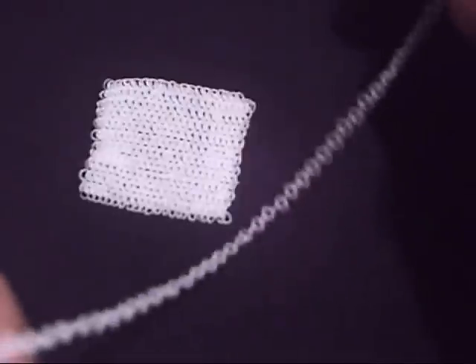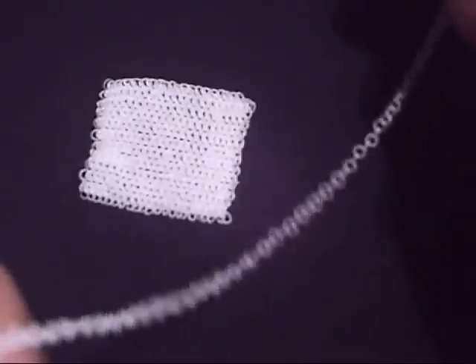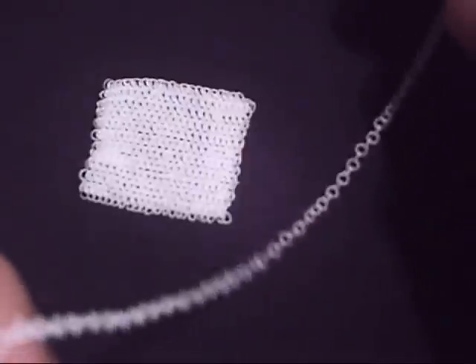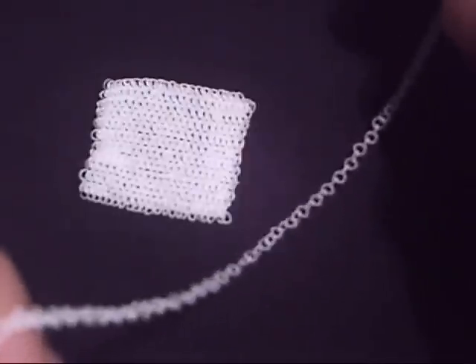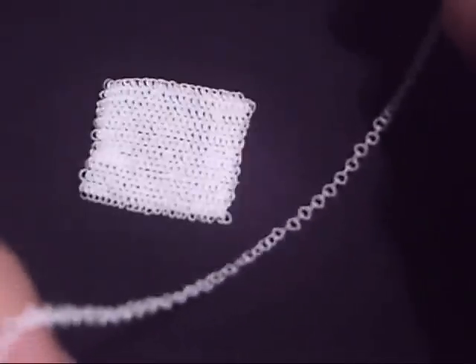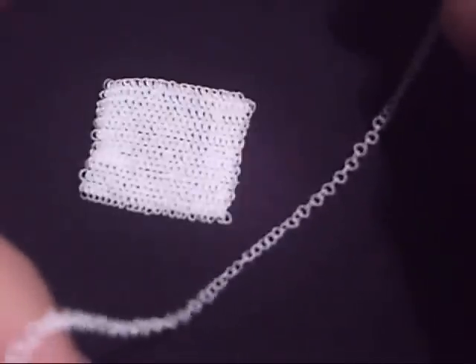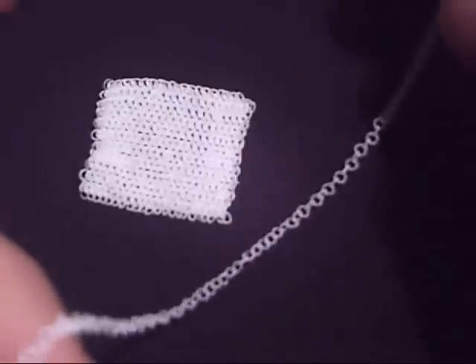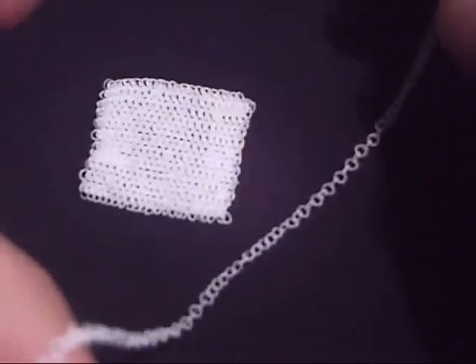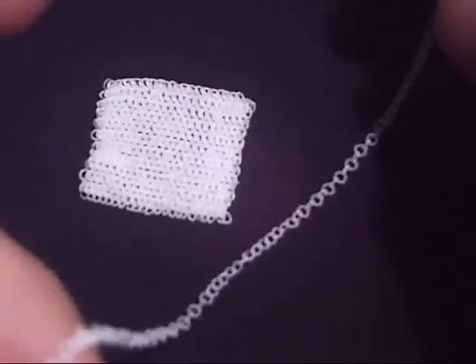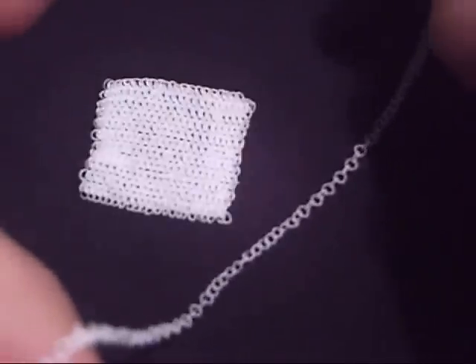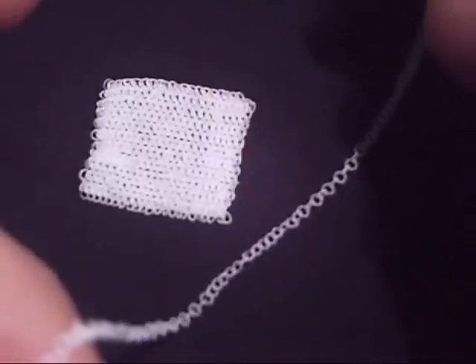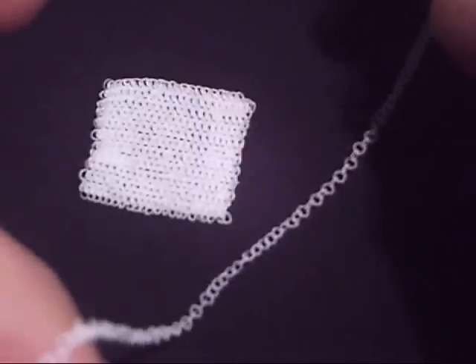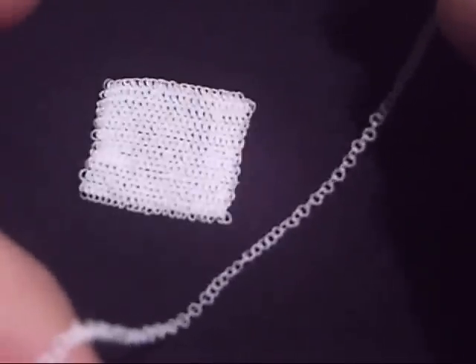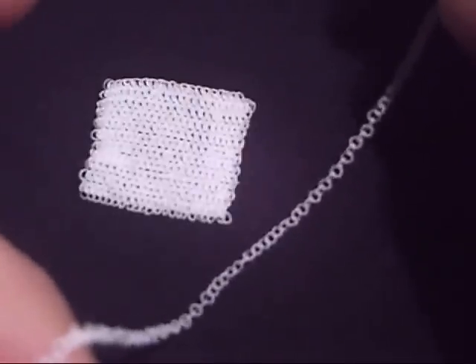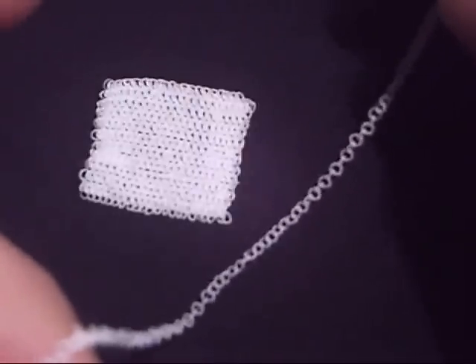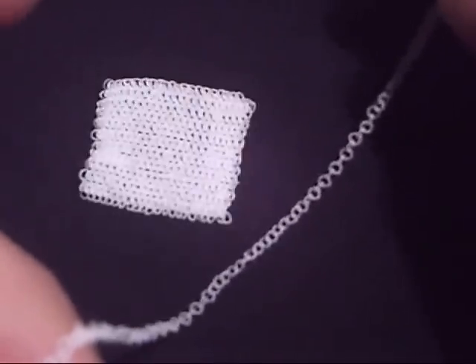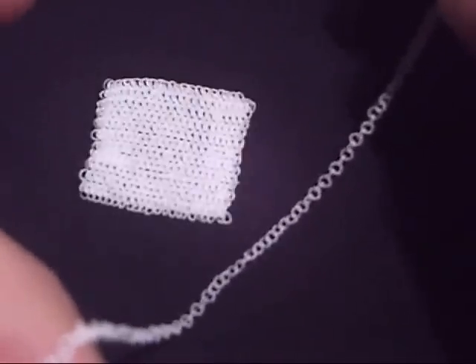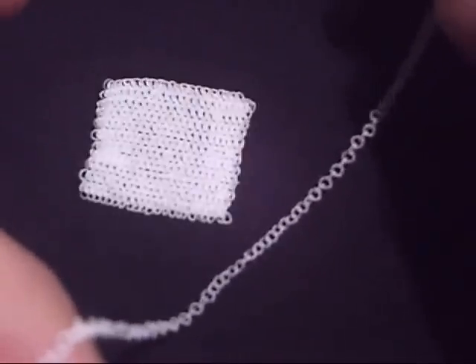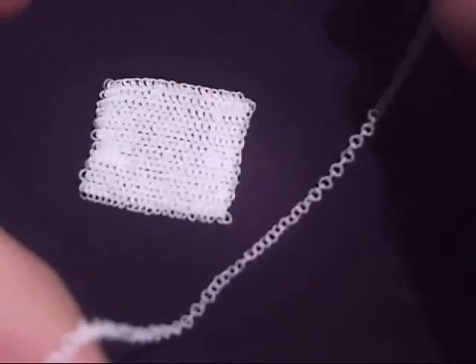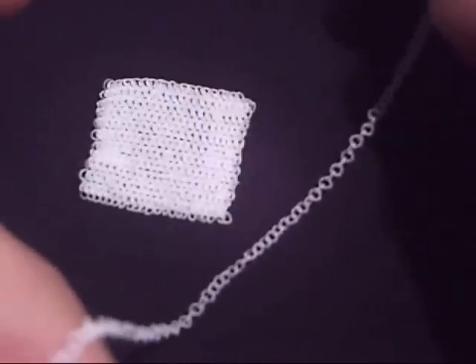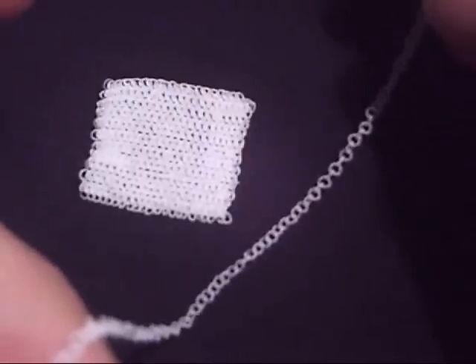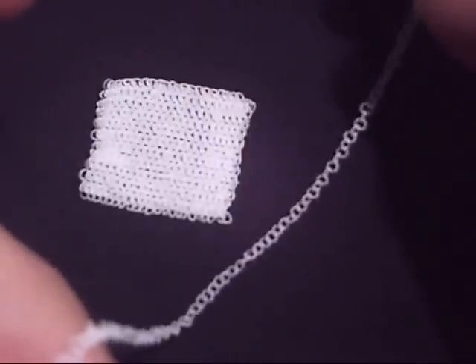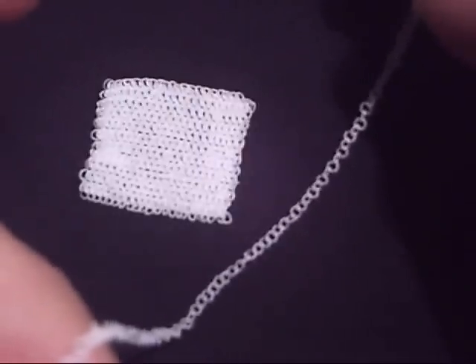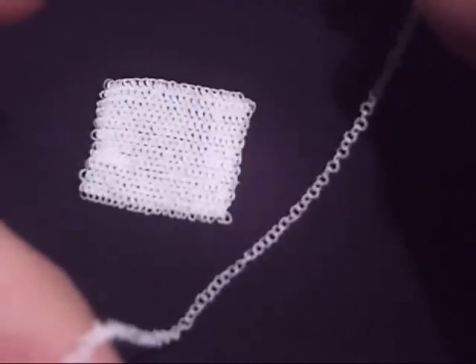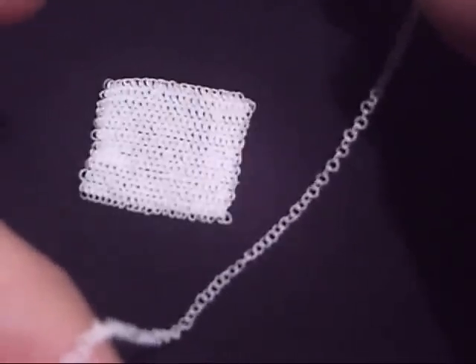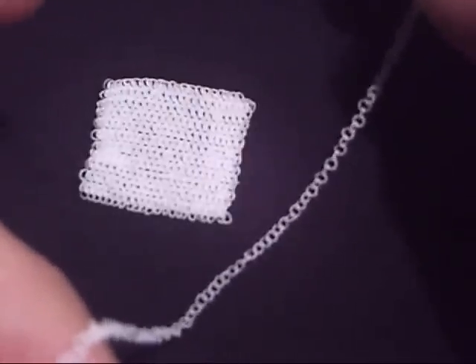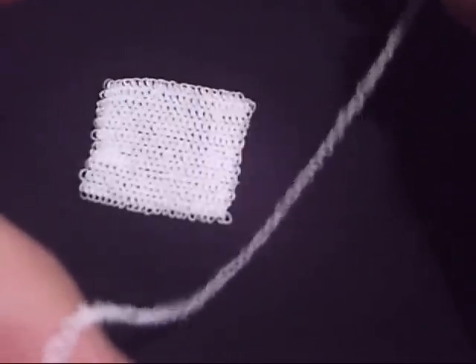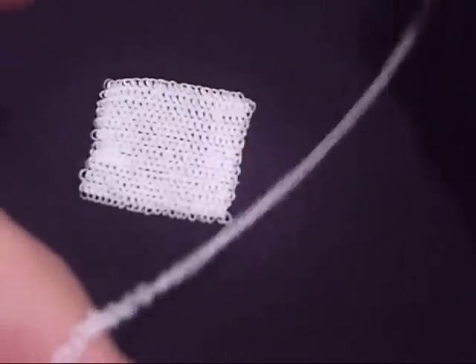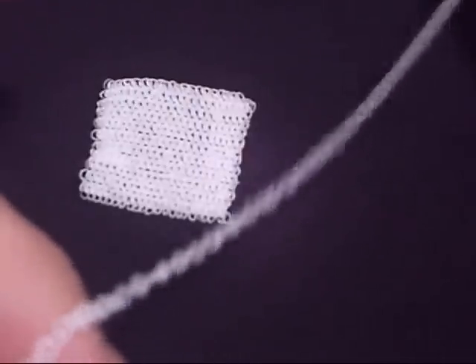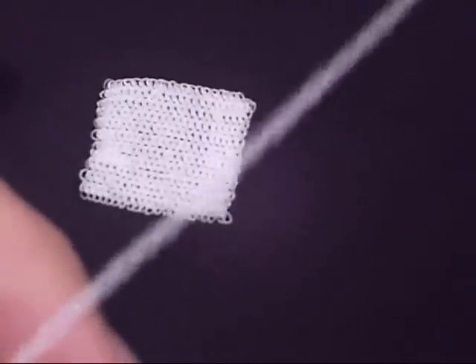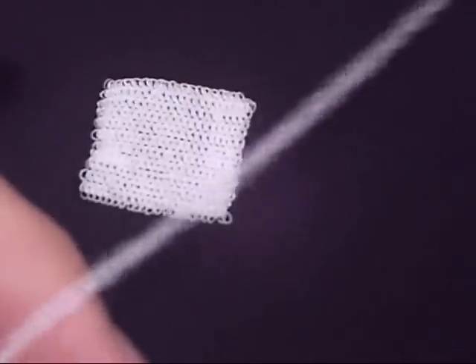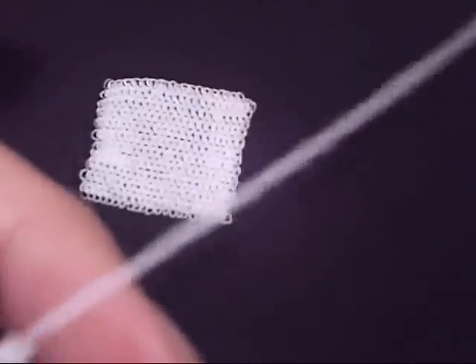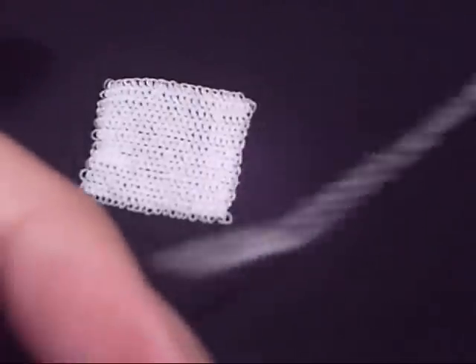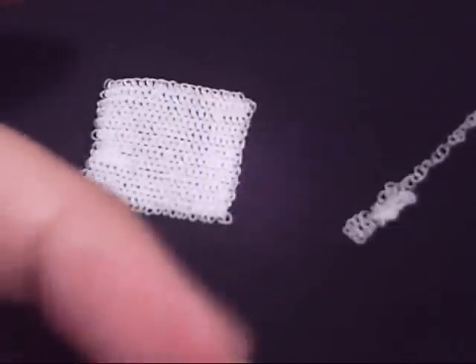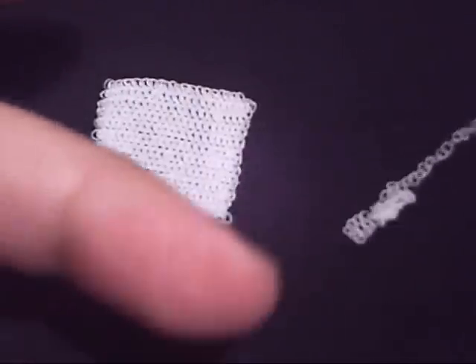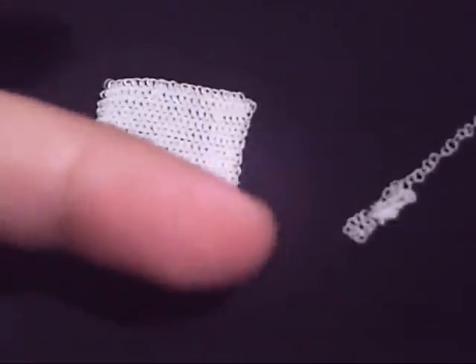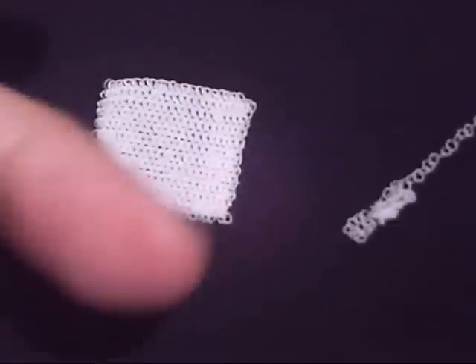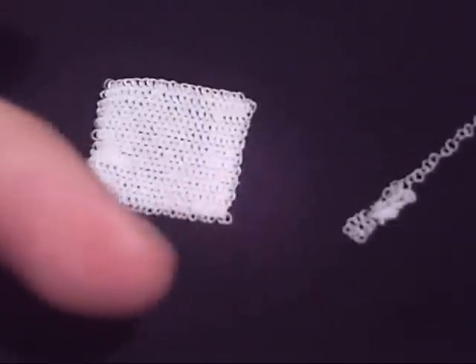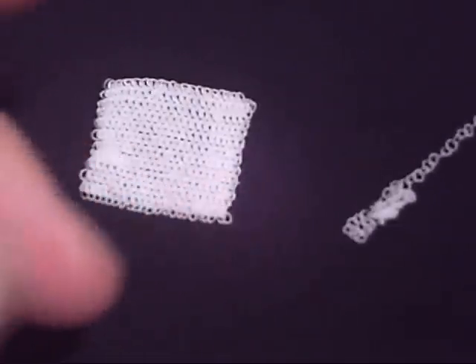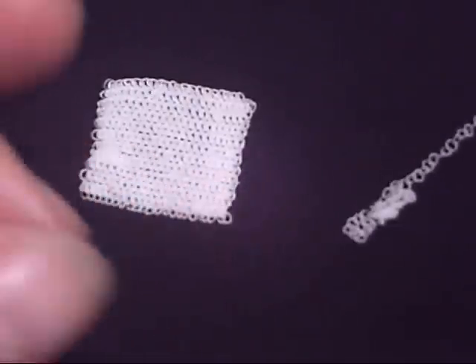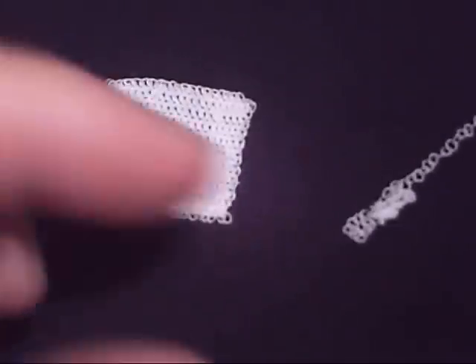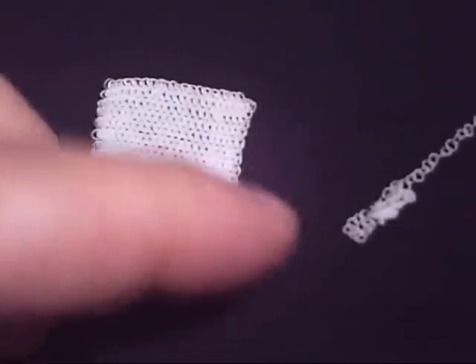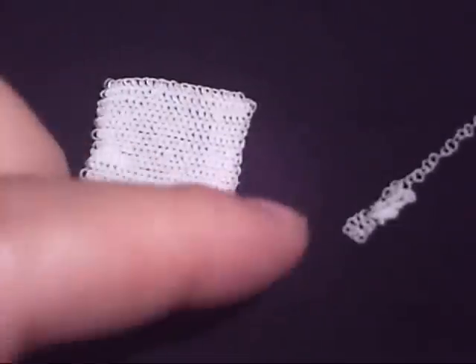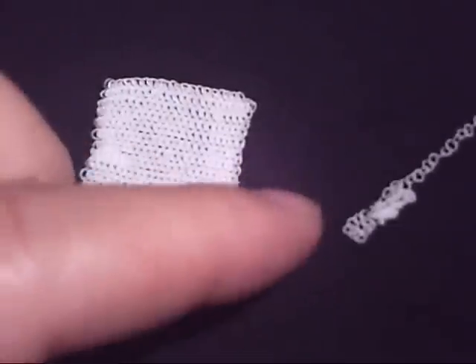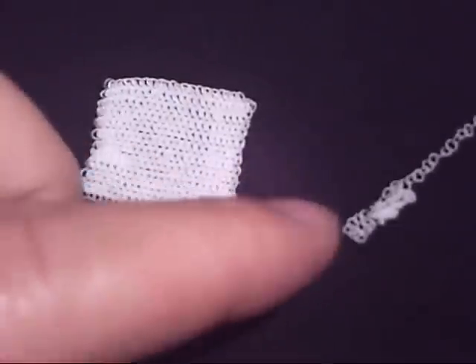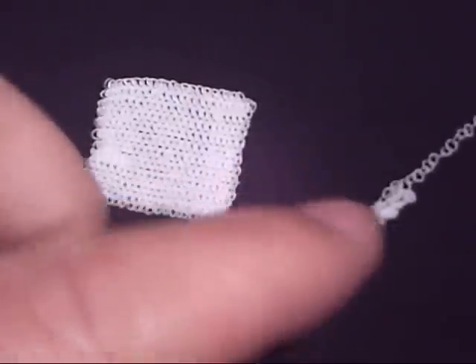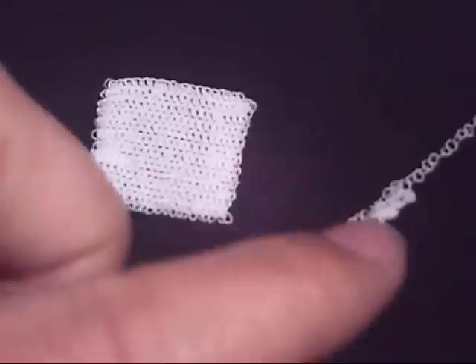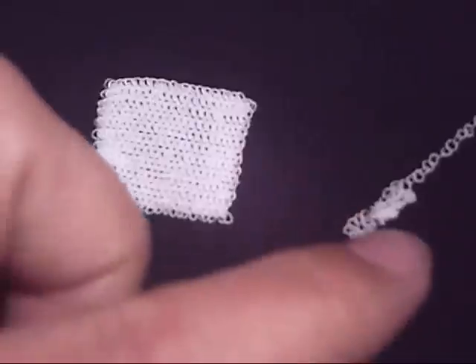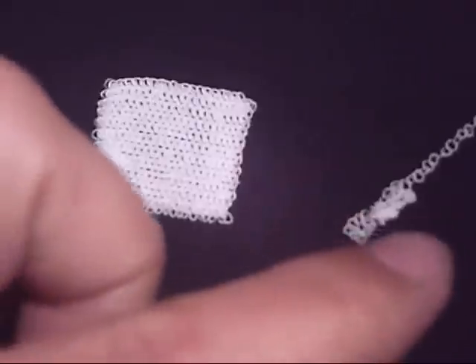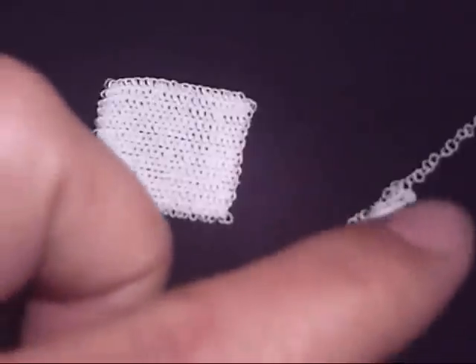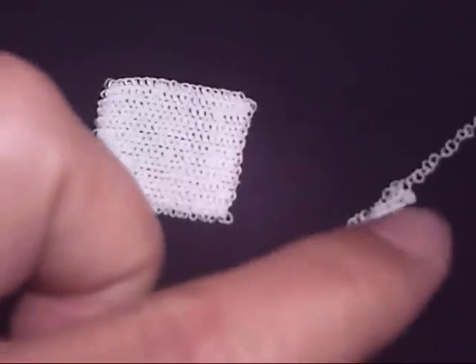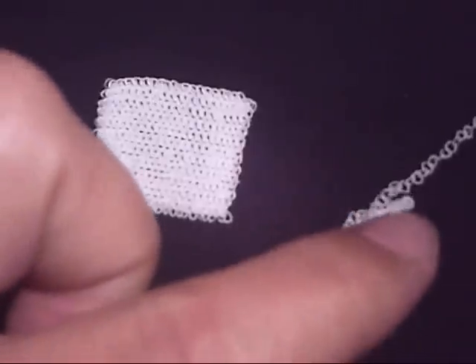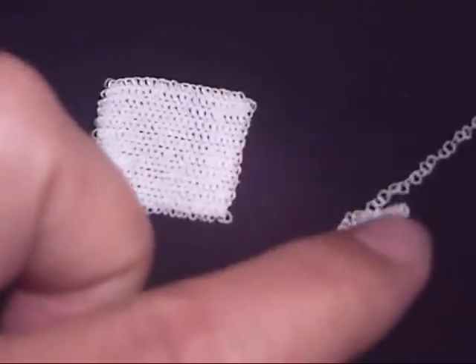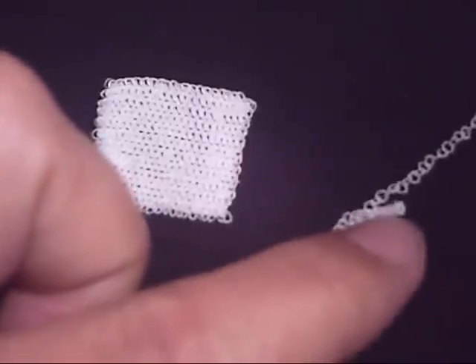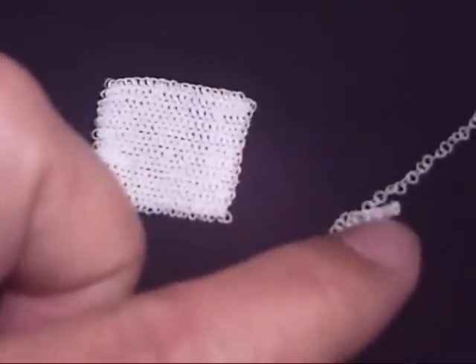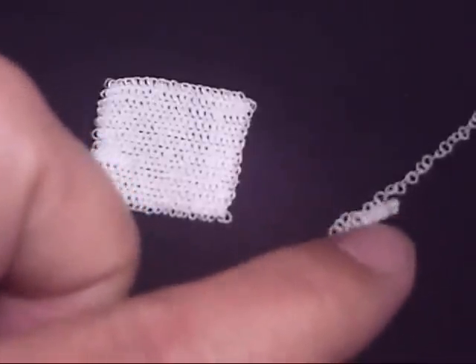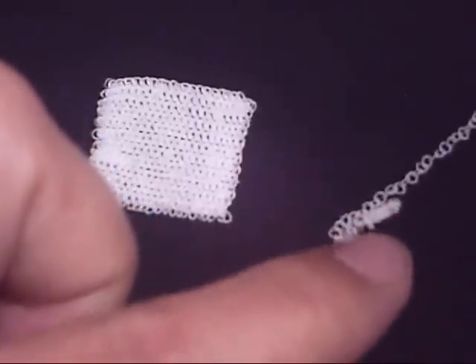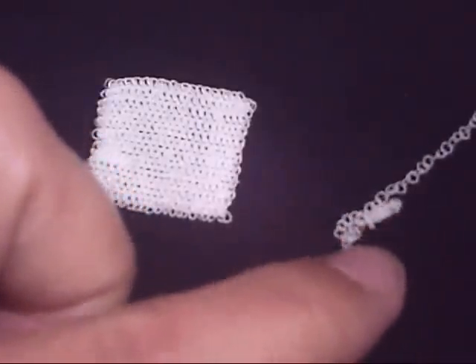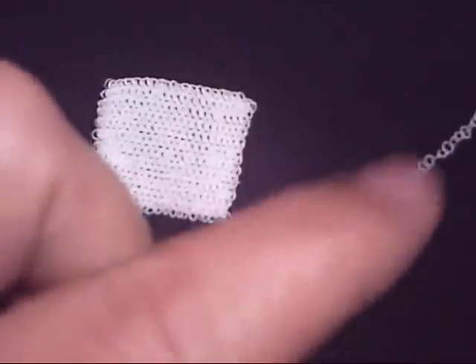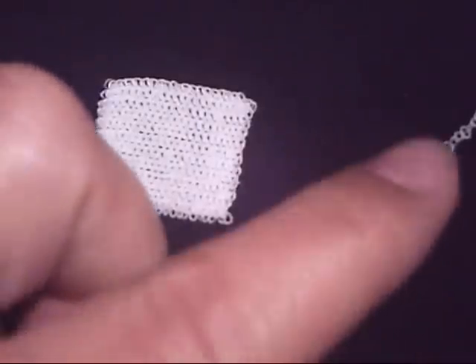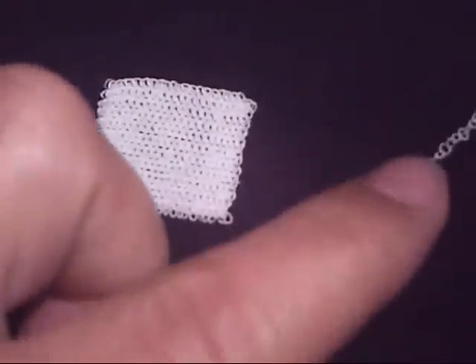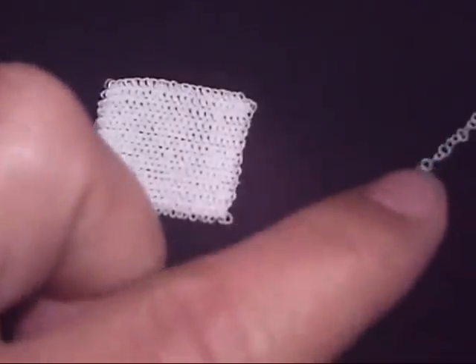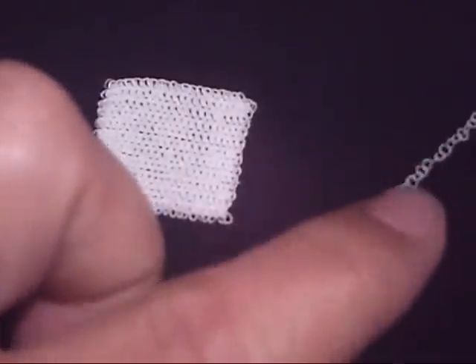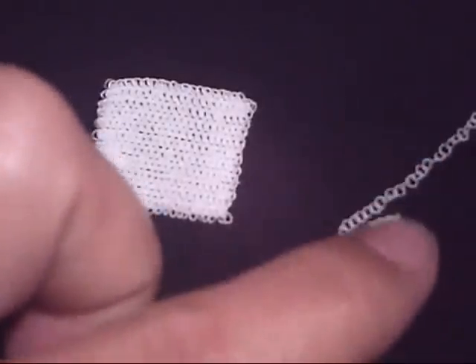Here's a chain with the same size rings, and on the end is a small loop with some split rings.